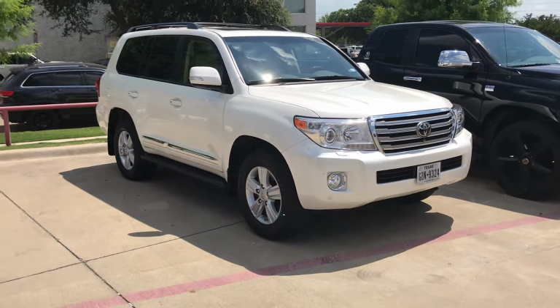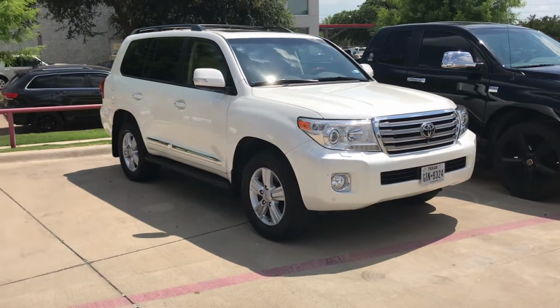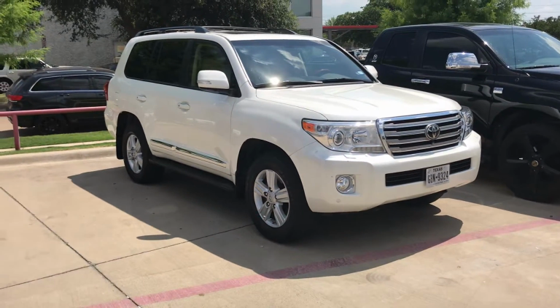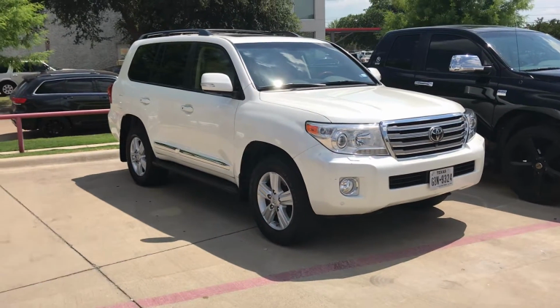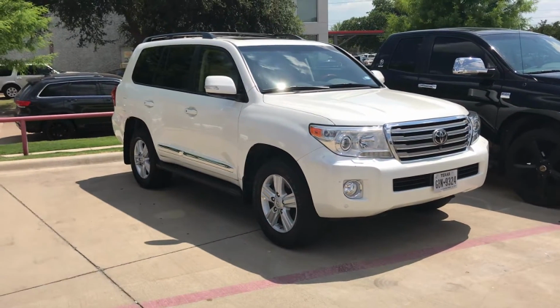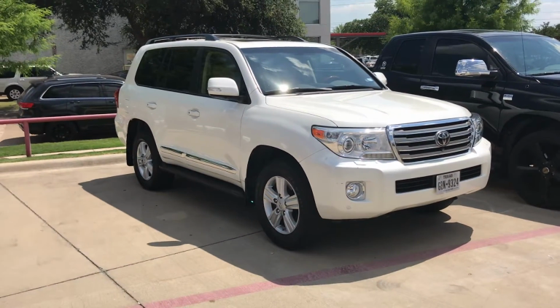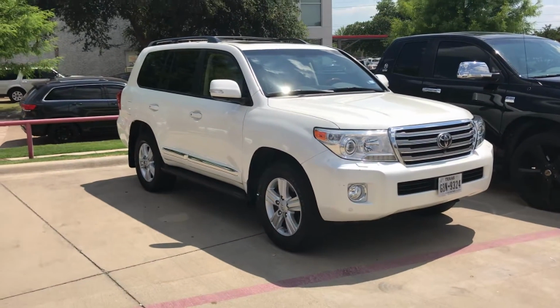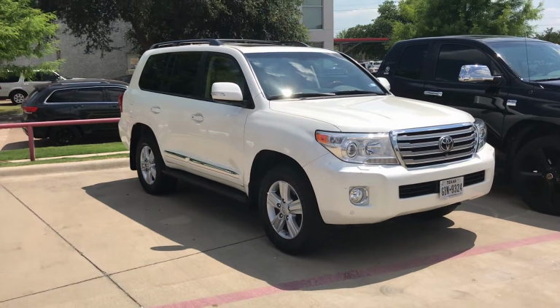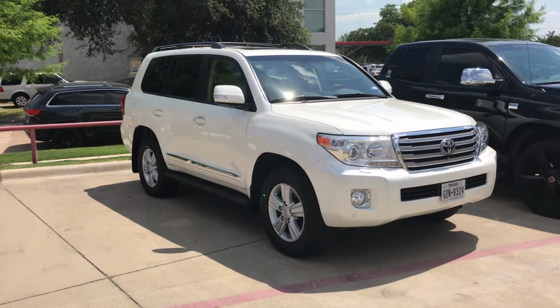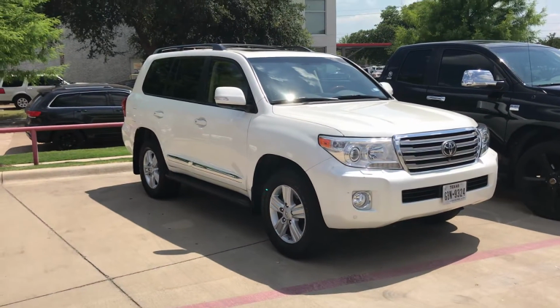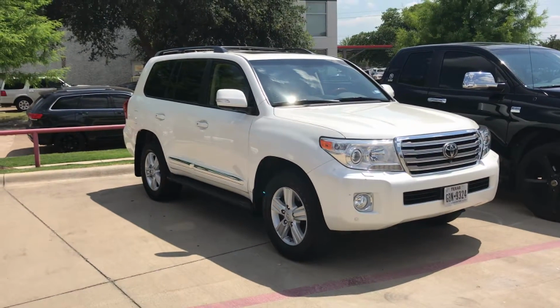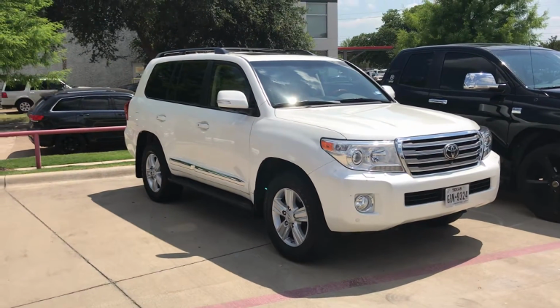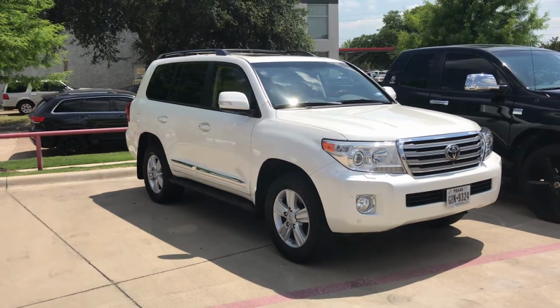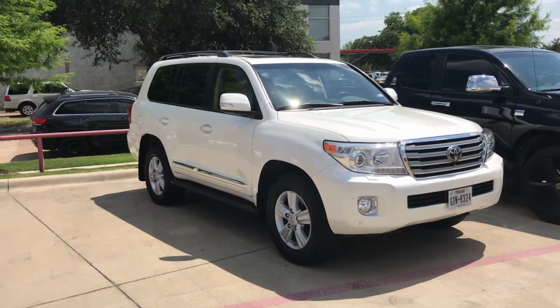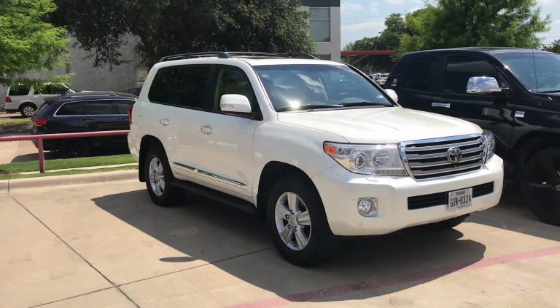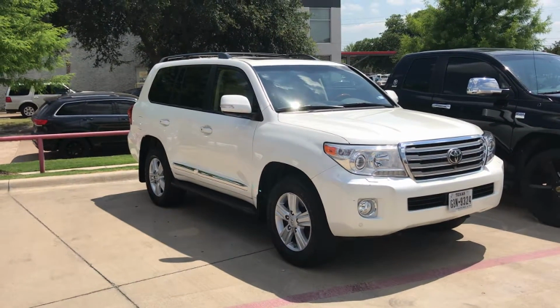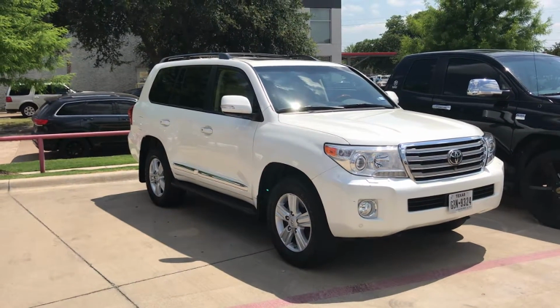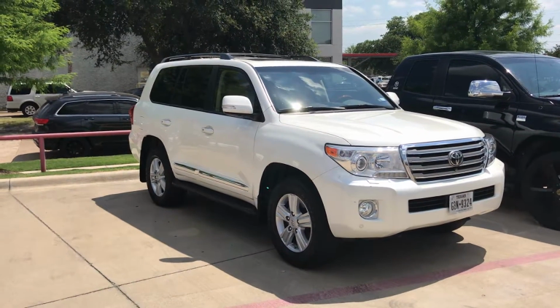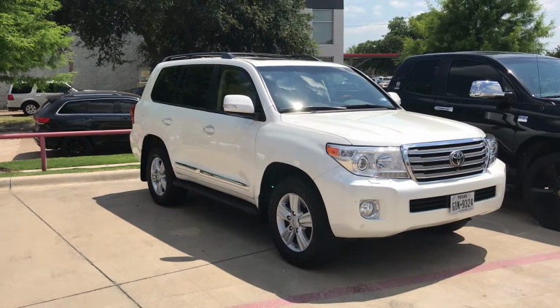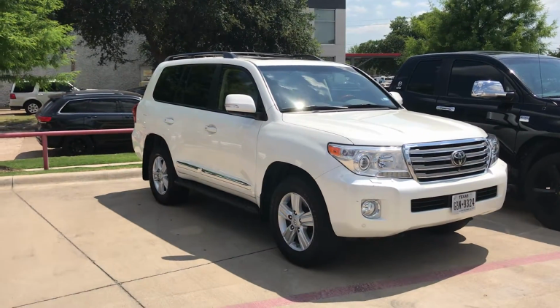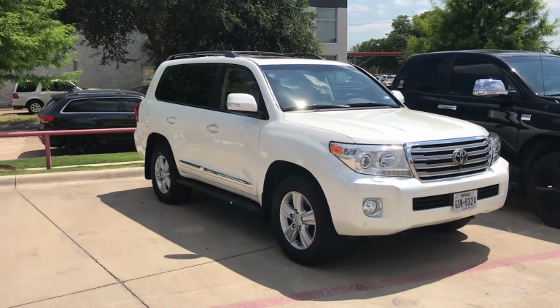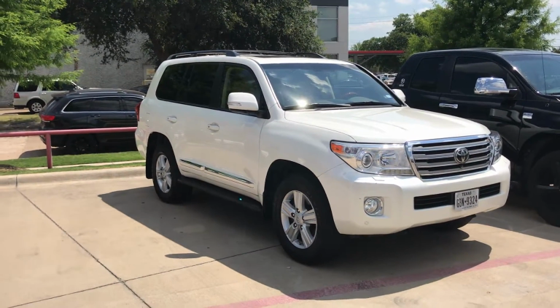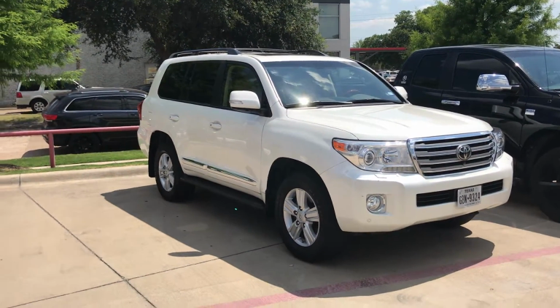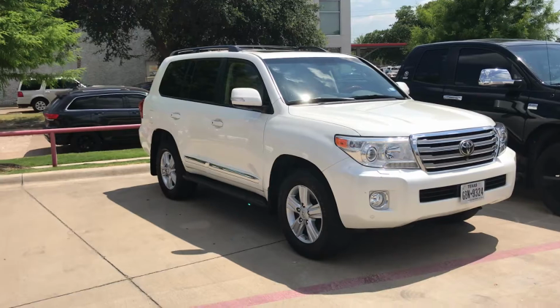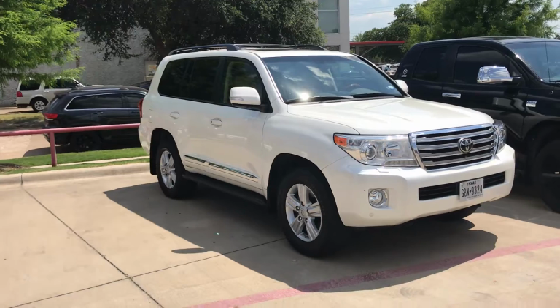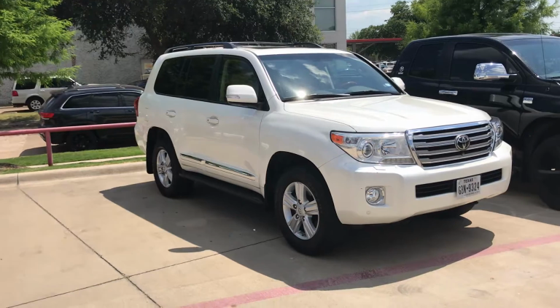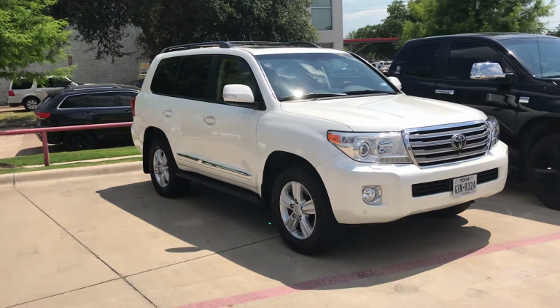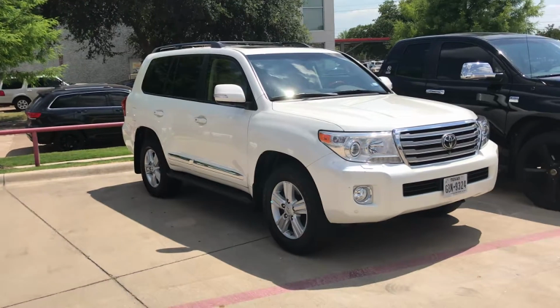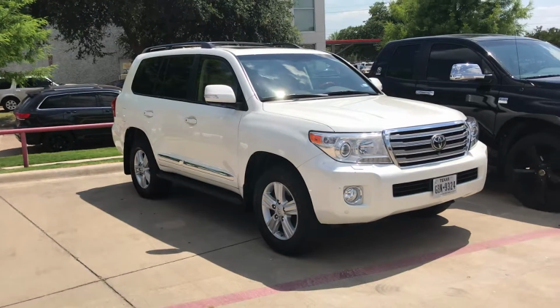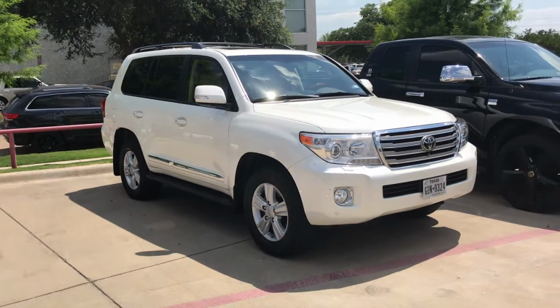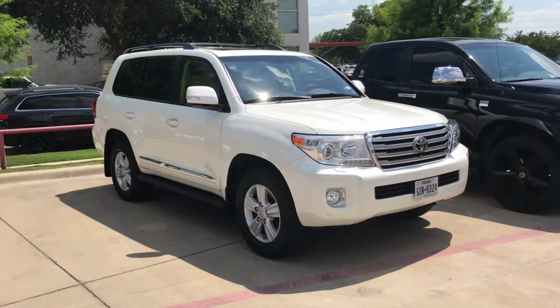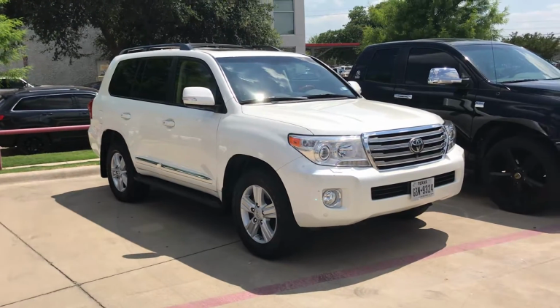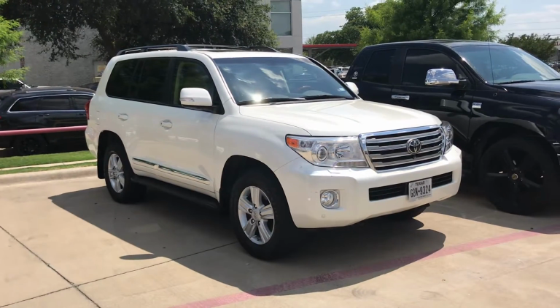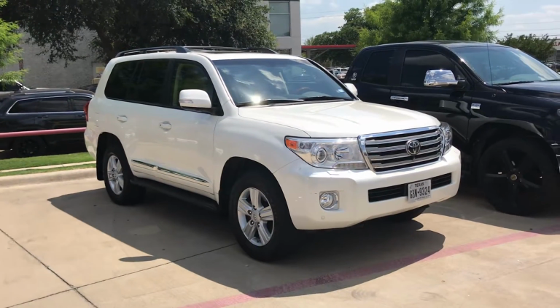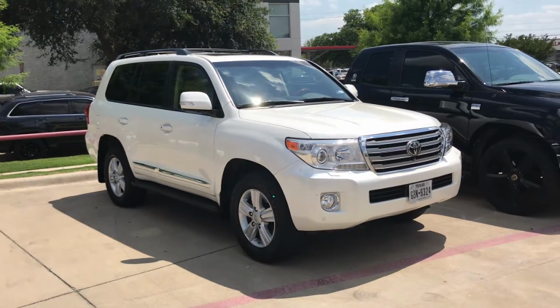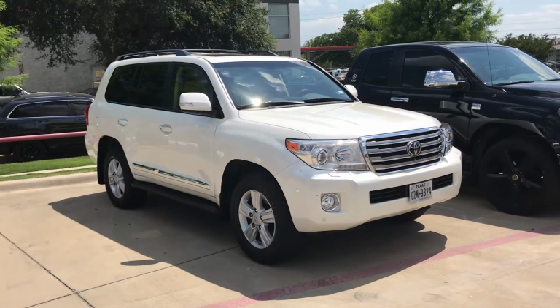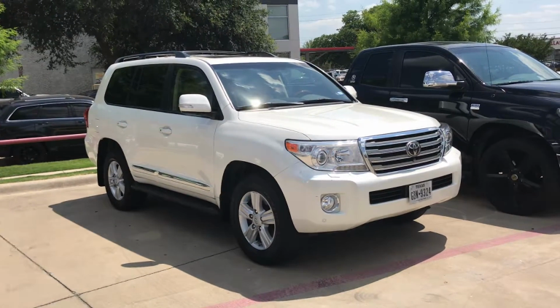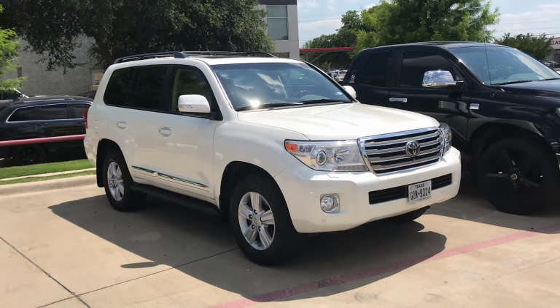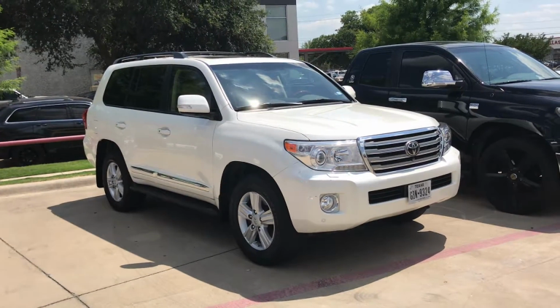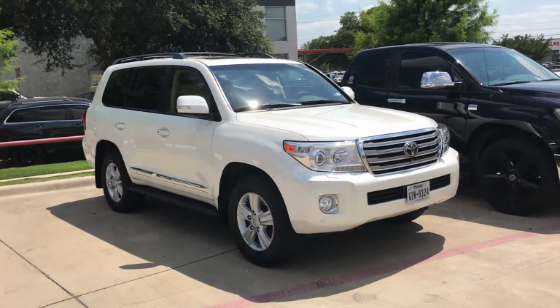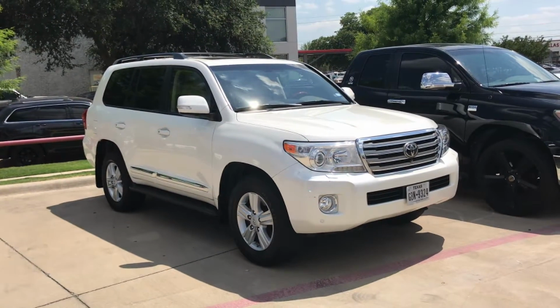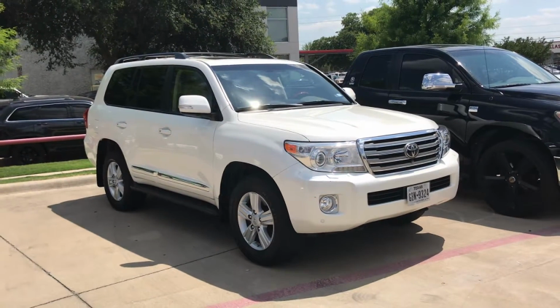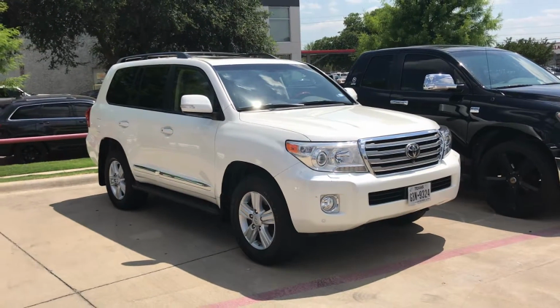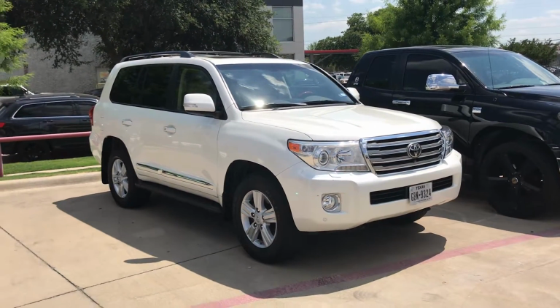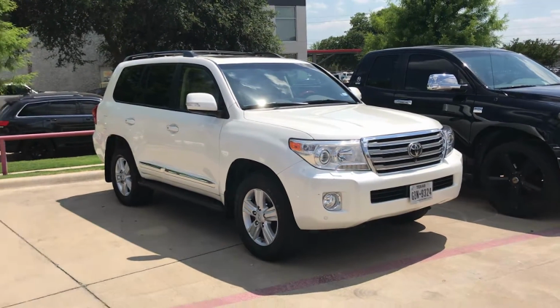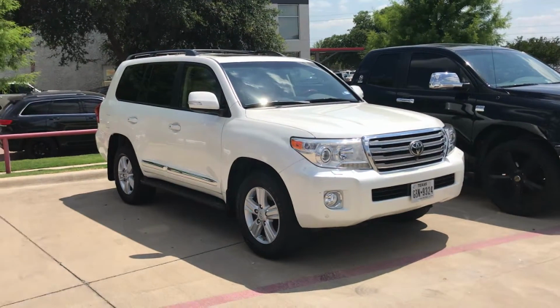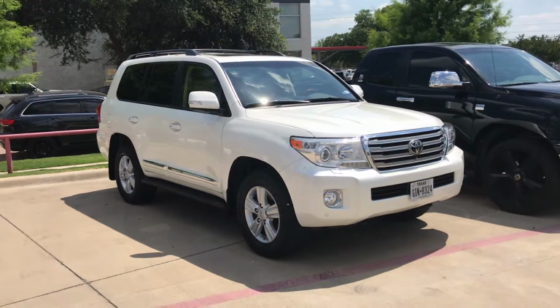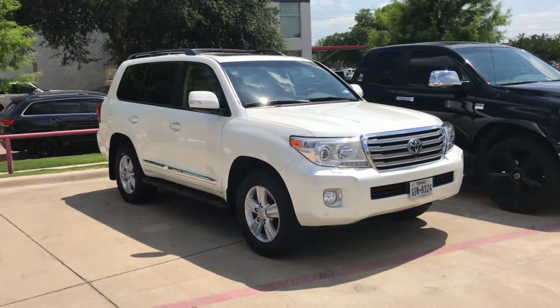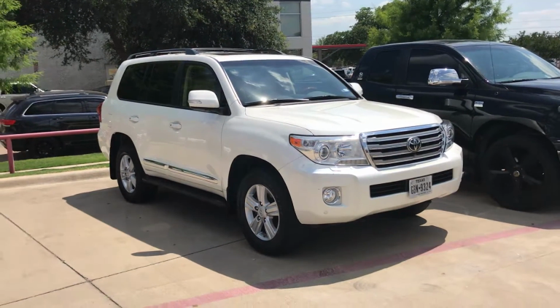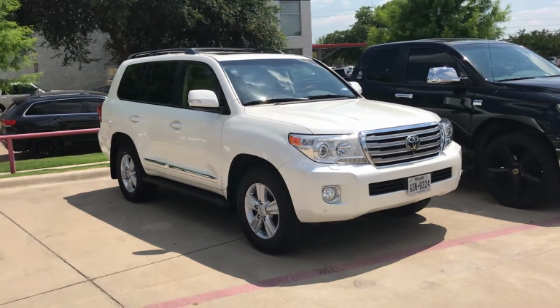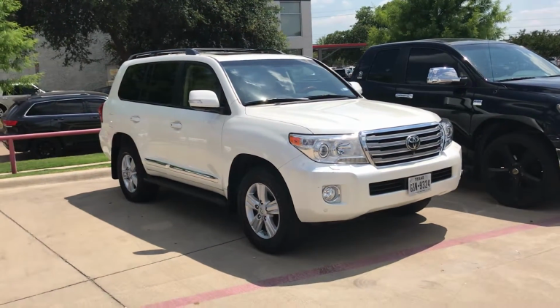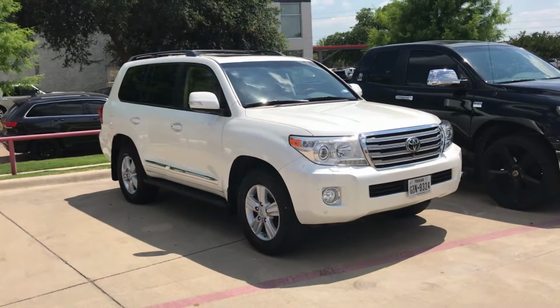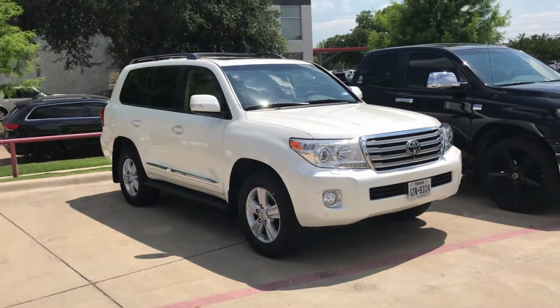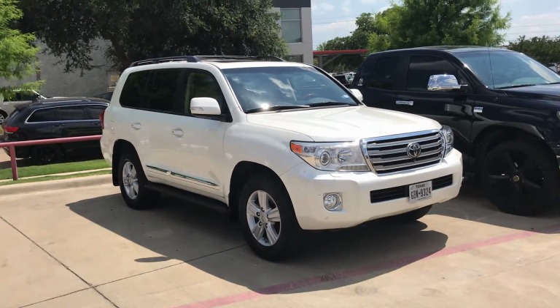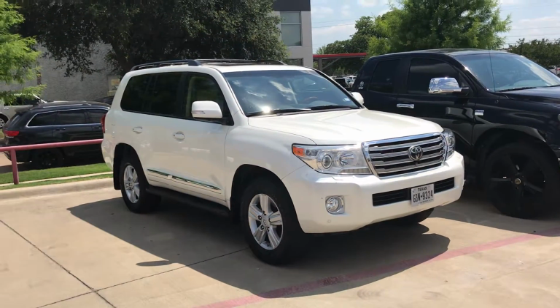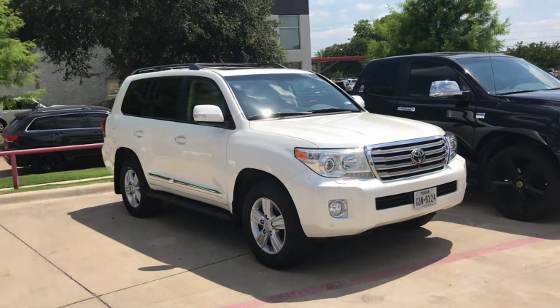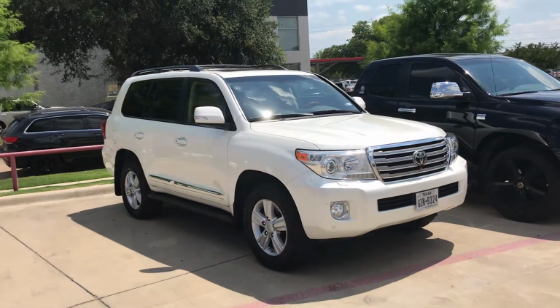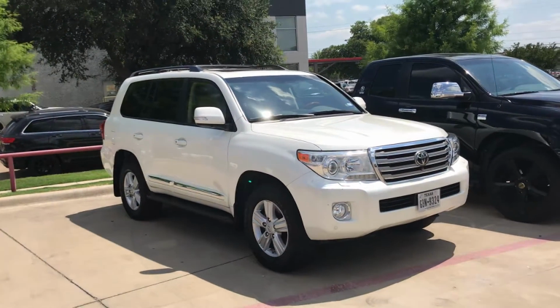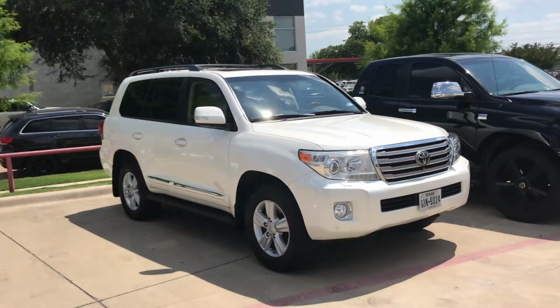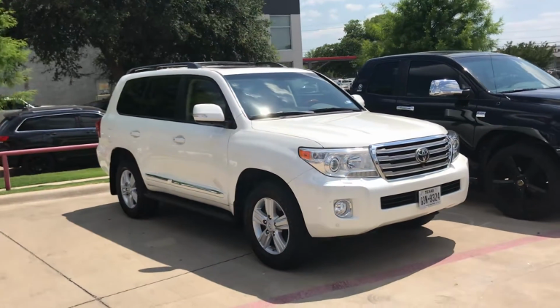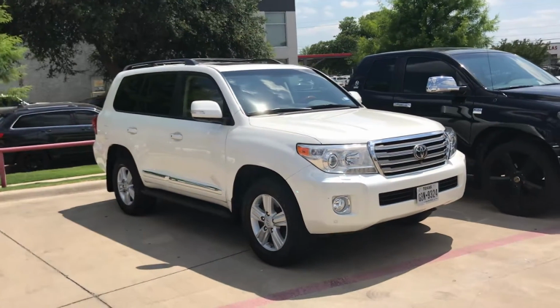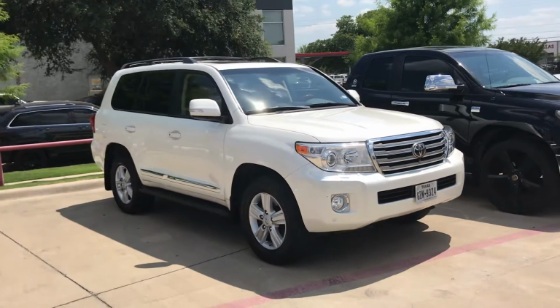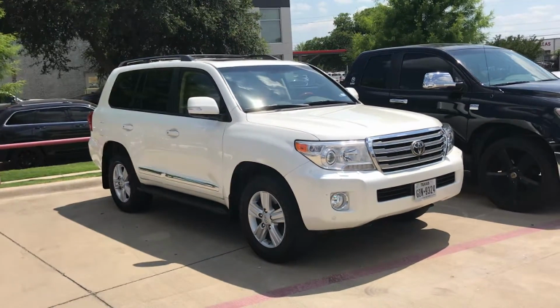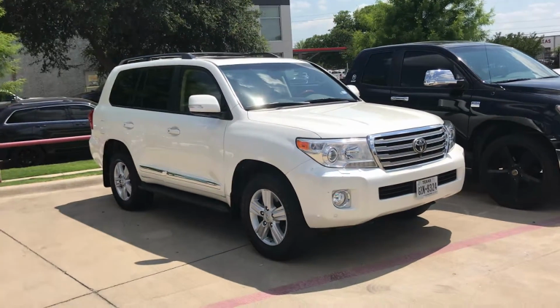Hello, this is Burt Flores with Toyota Dallas, just following up with you. I inquired about a 2016 Land Cruiser that we have here in store. Unfortunately we sold it yesterday.